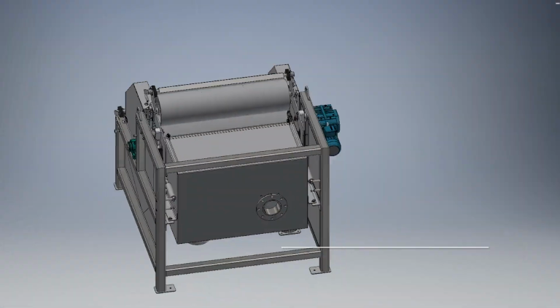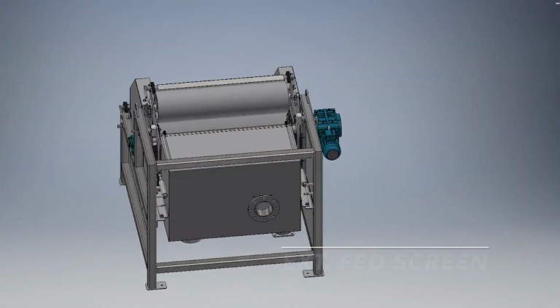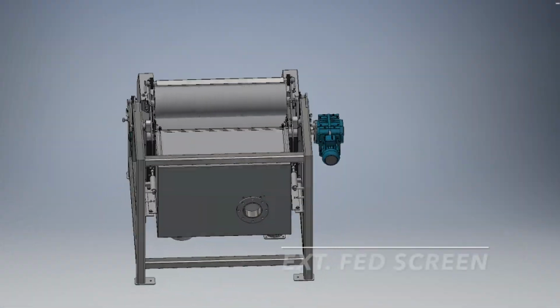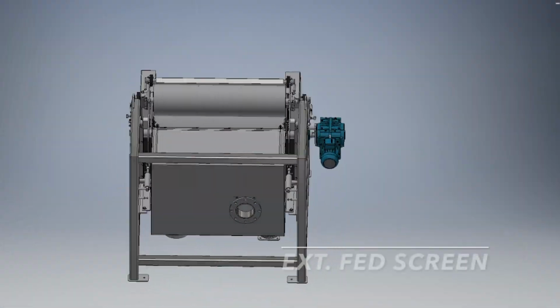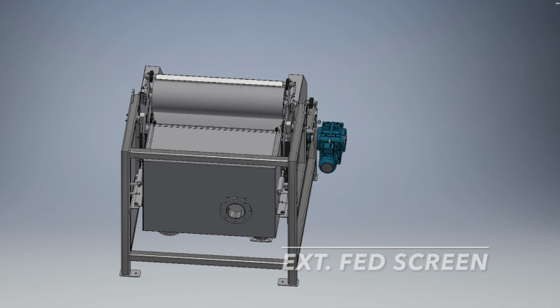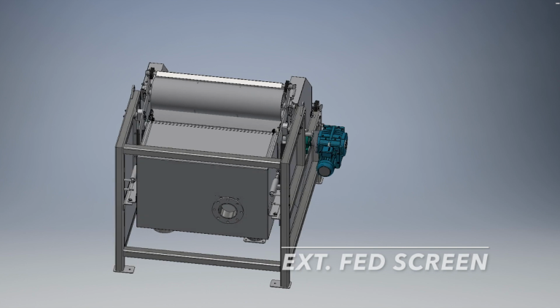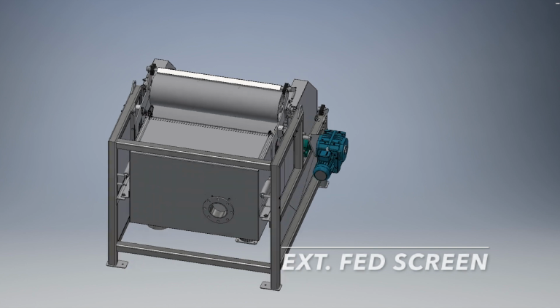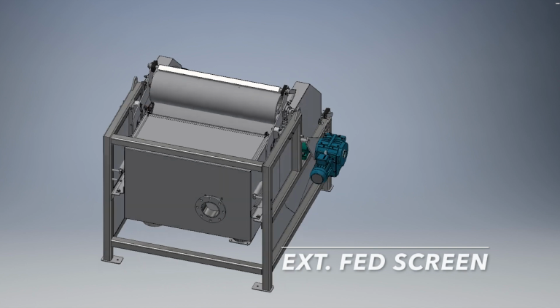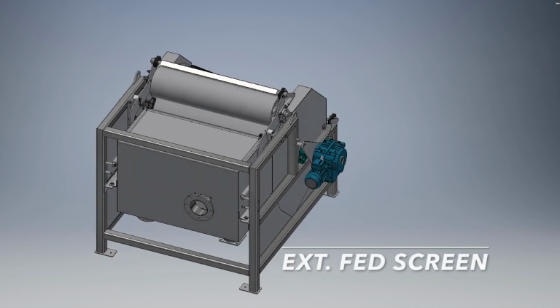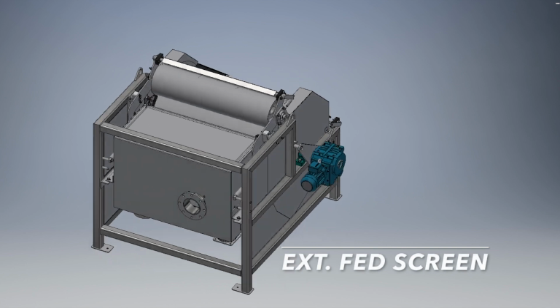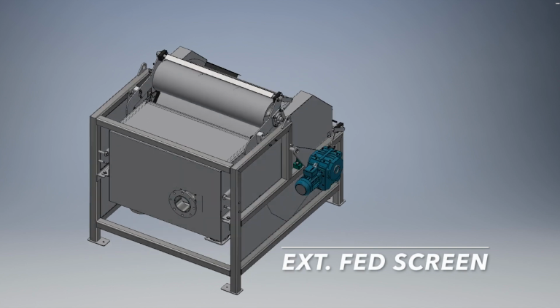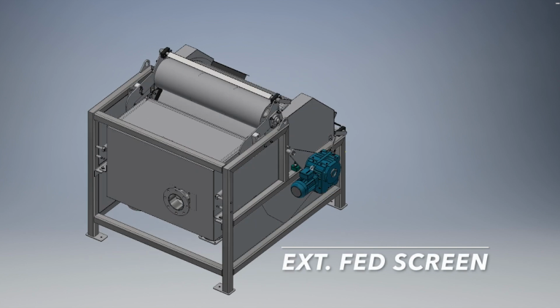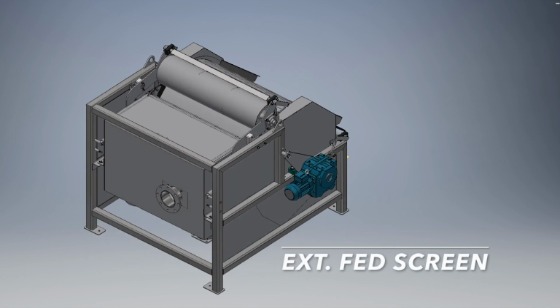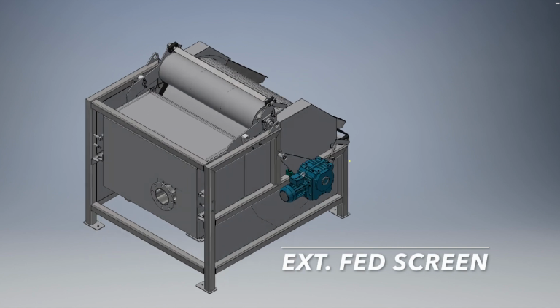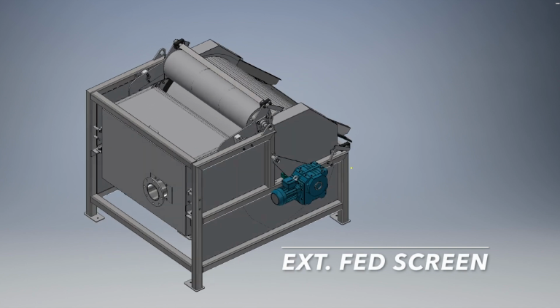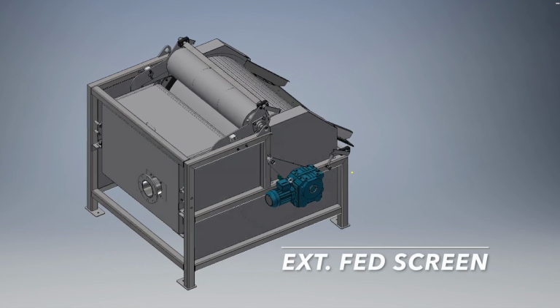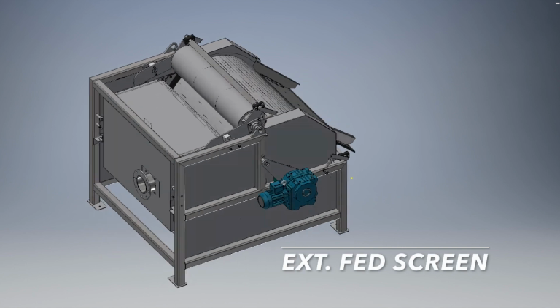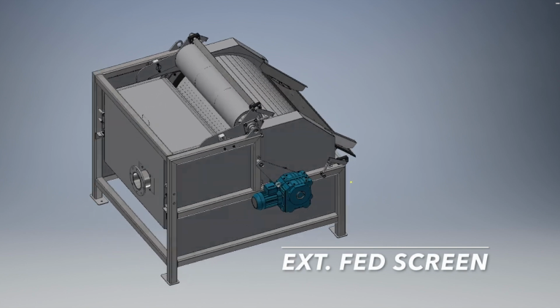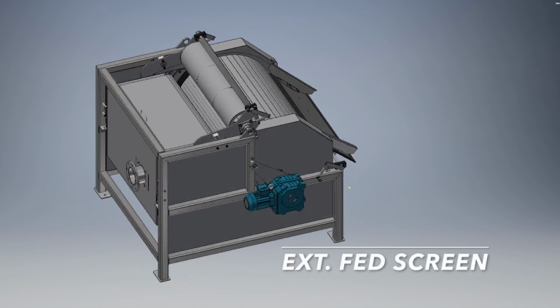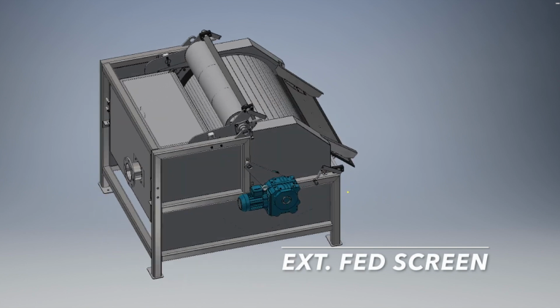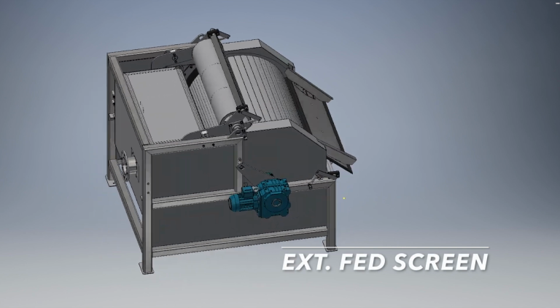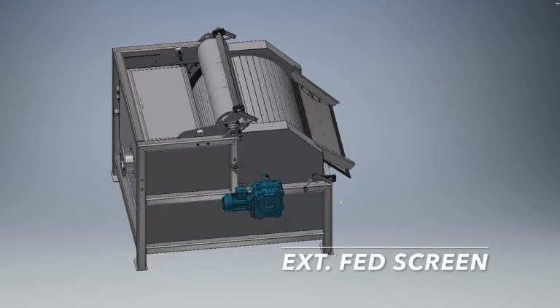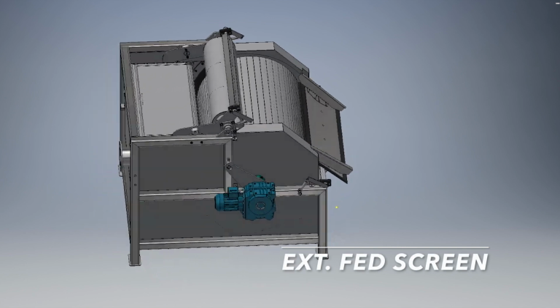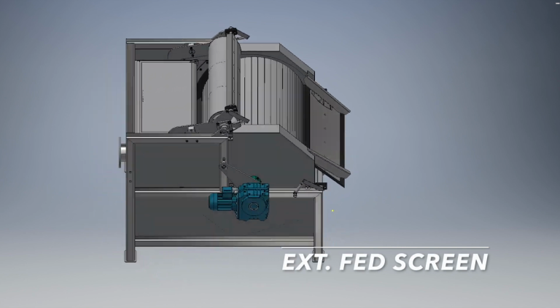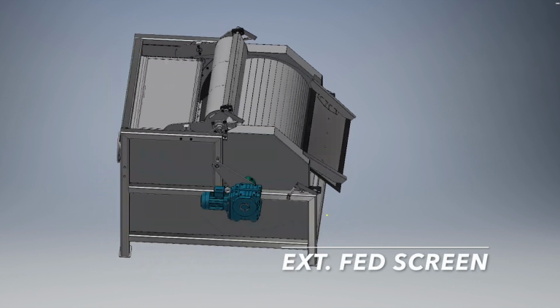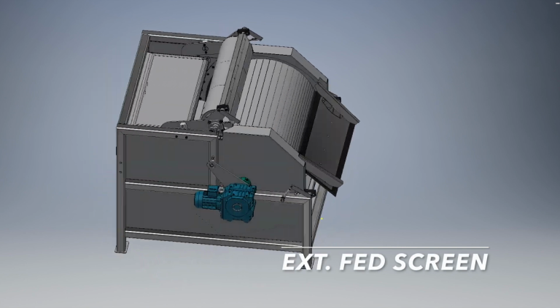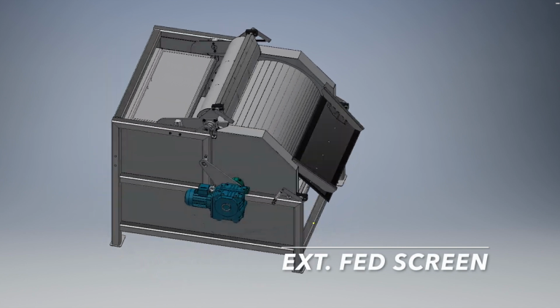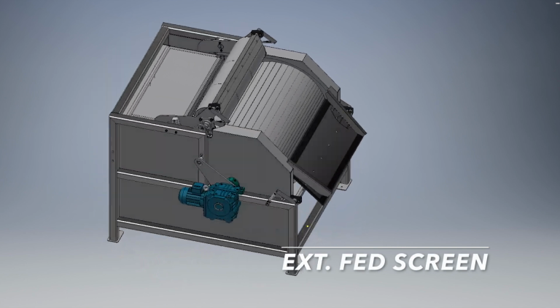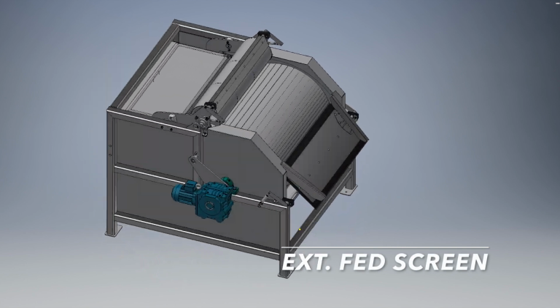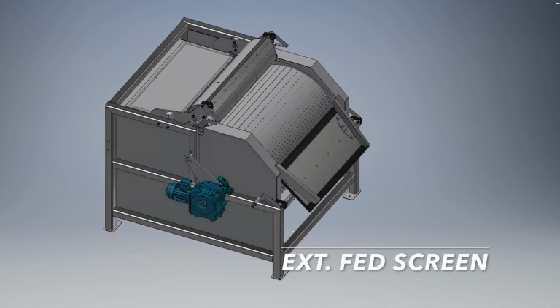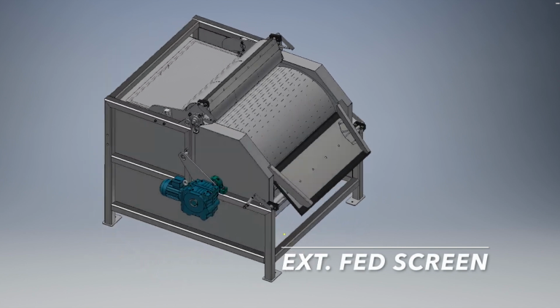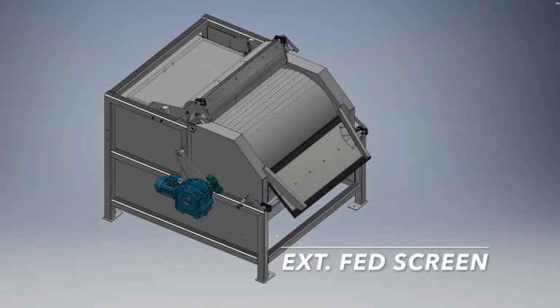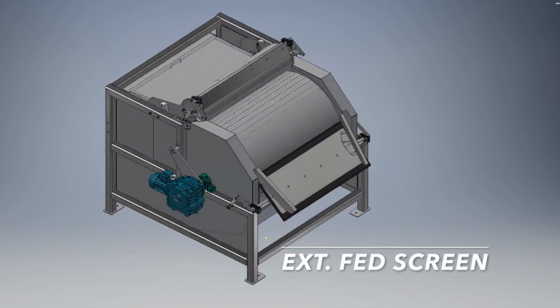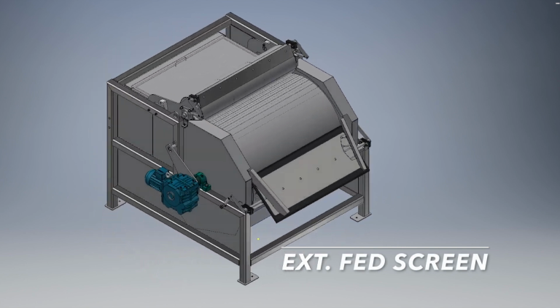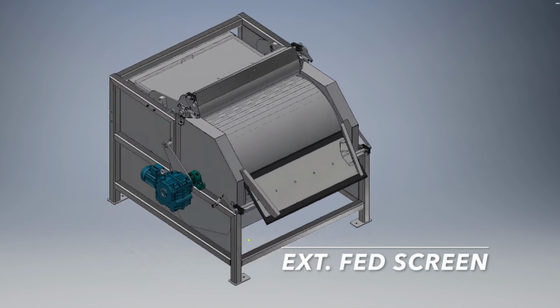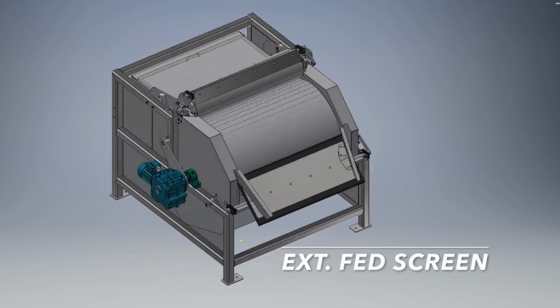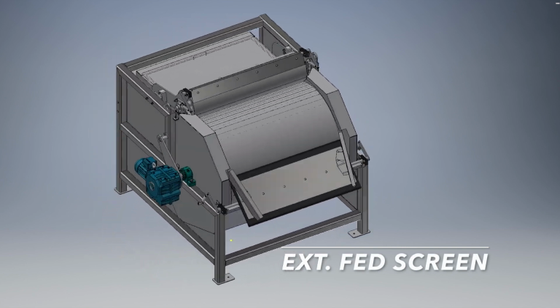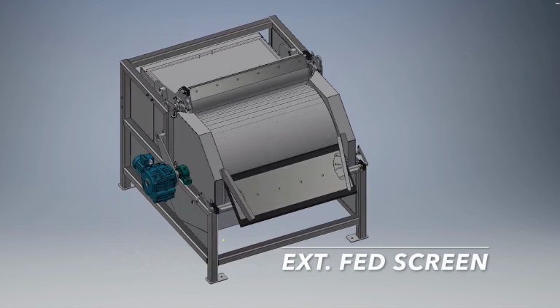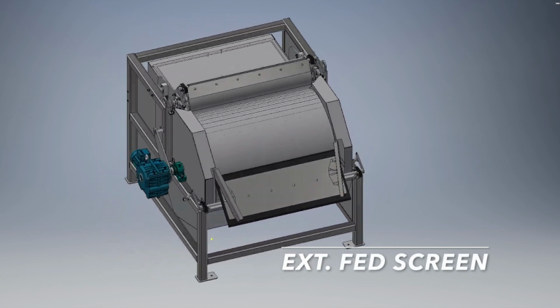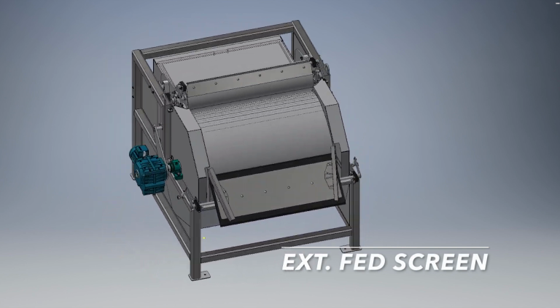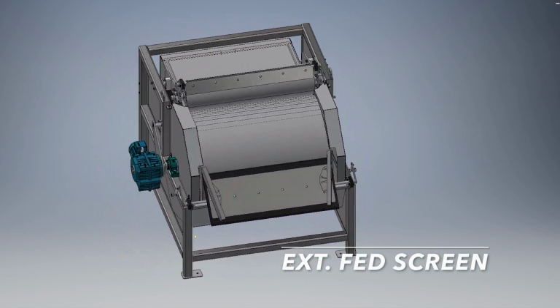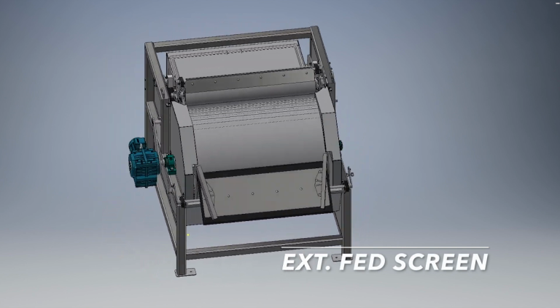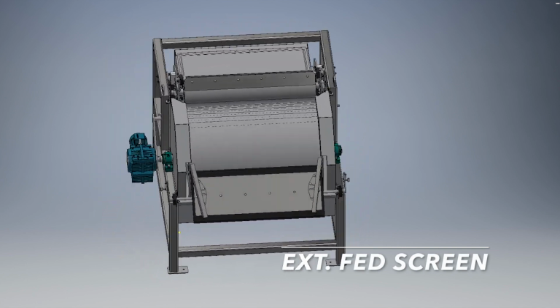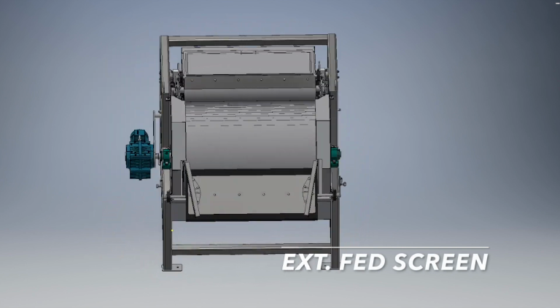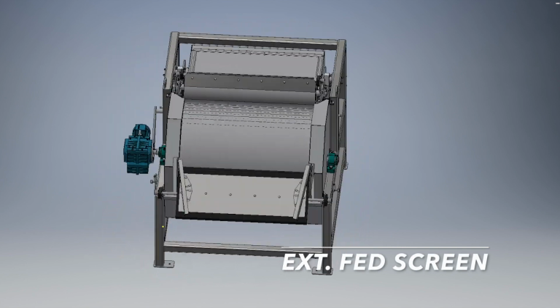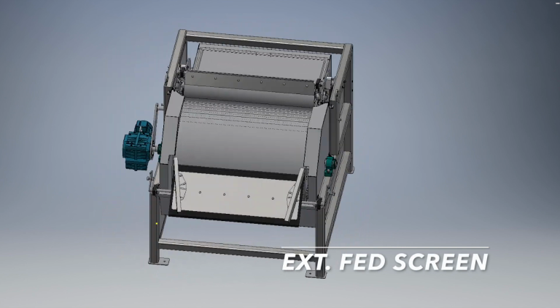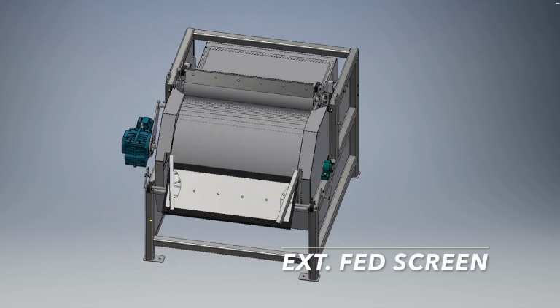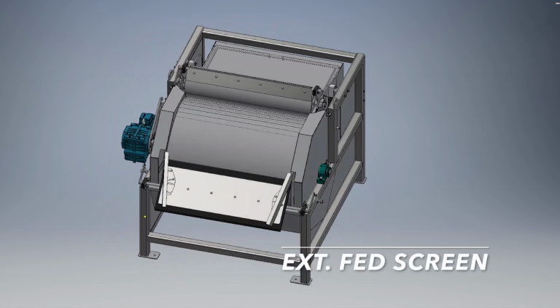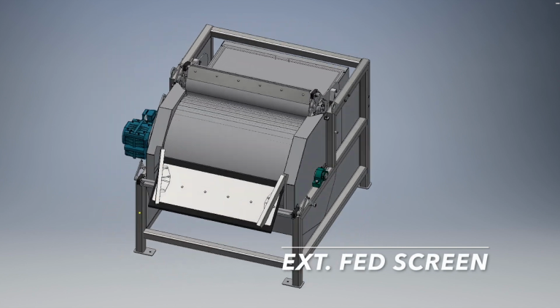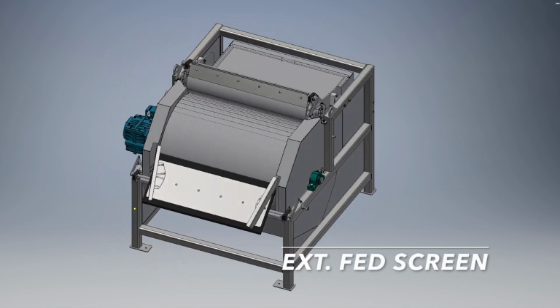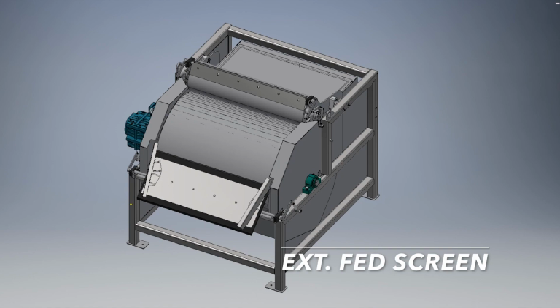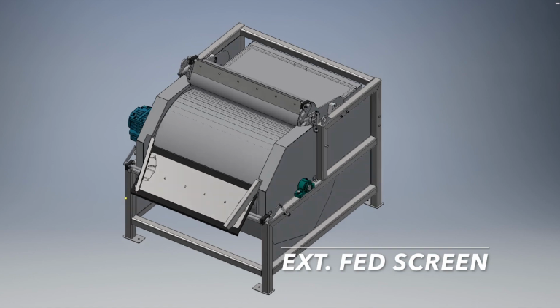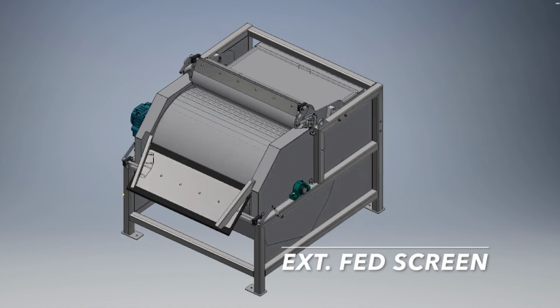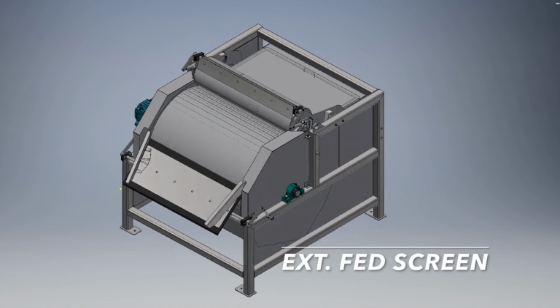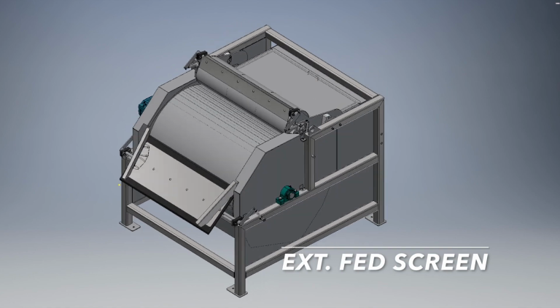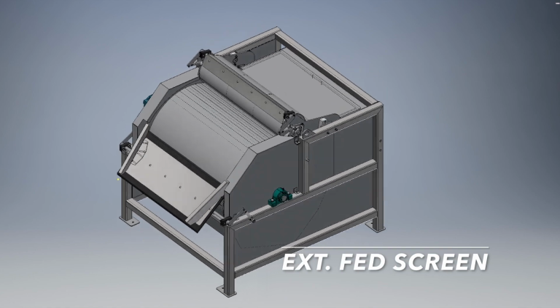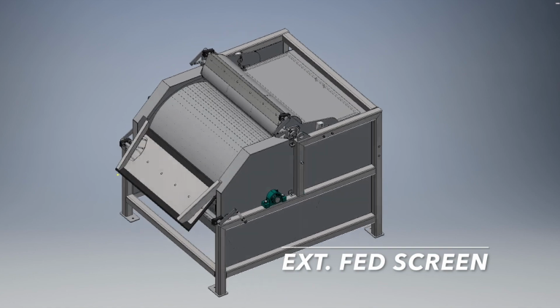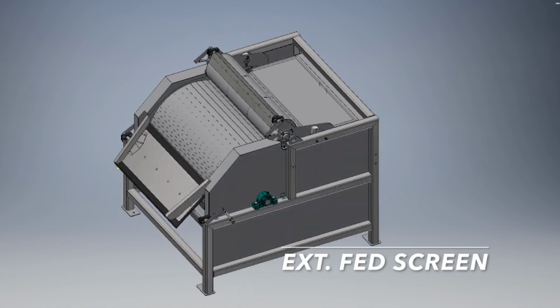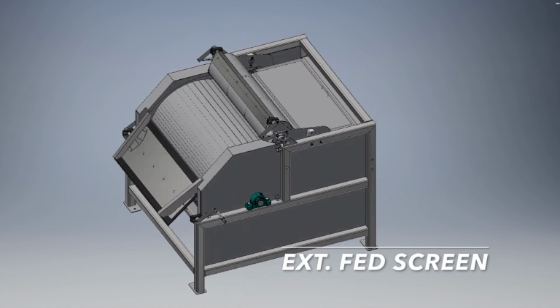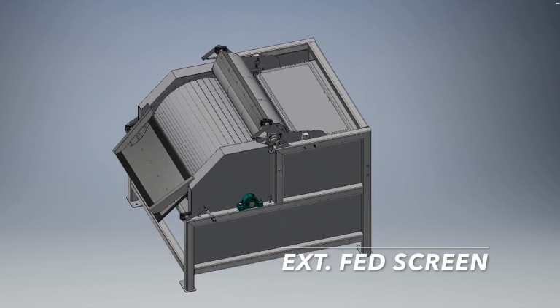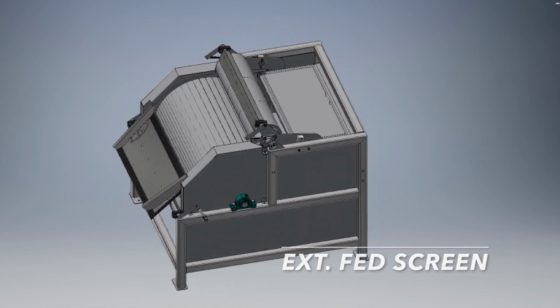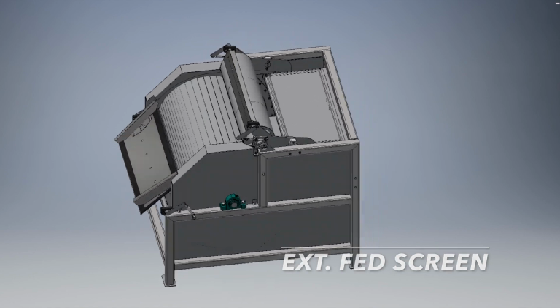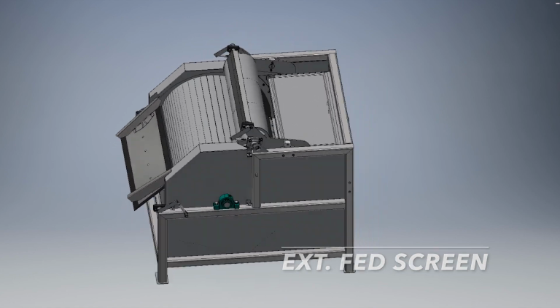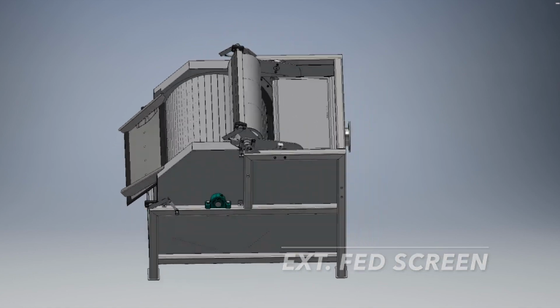In some cases, the externally fed screen may be recommended. It's ideal for scraped dairies. This model comes in a 48 inch diameter.